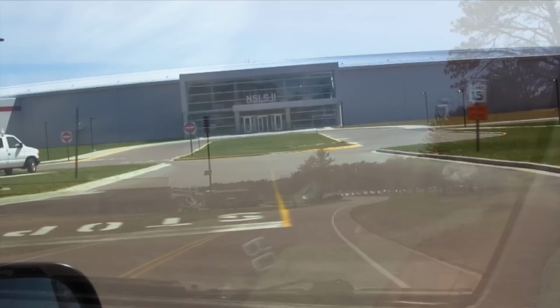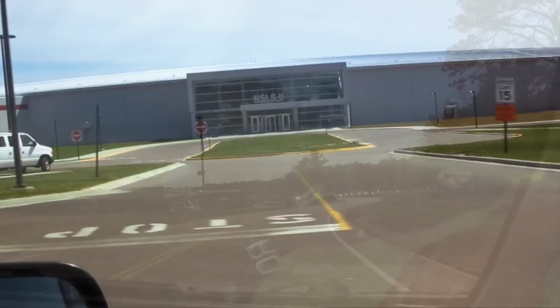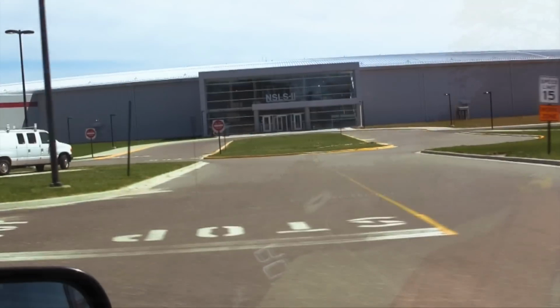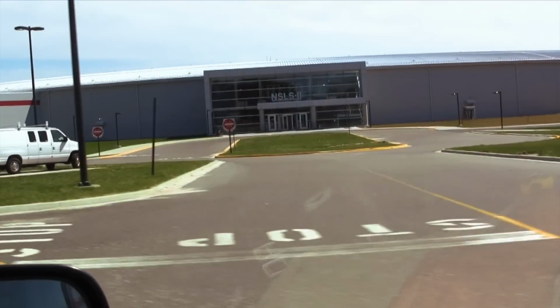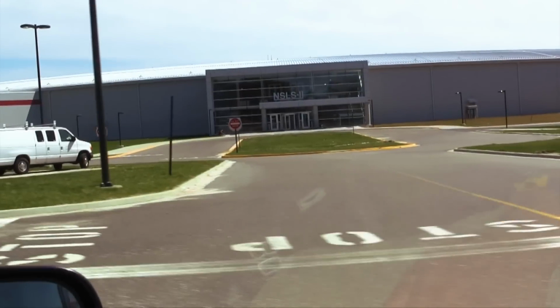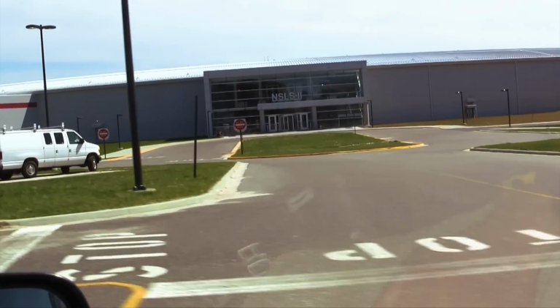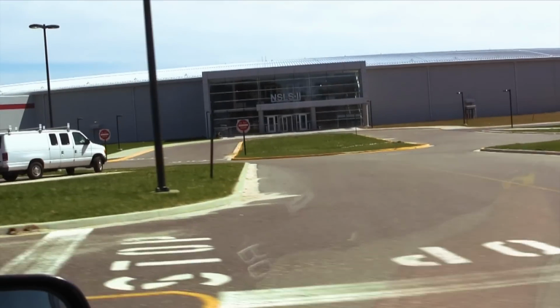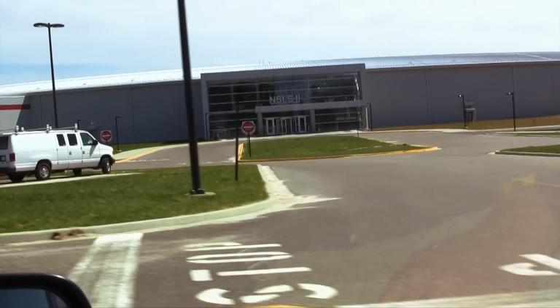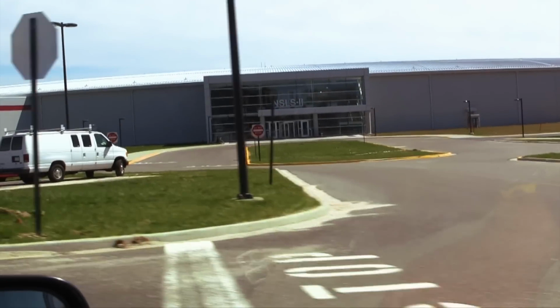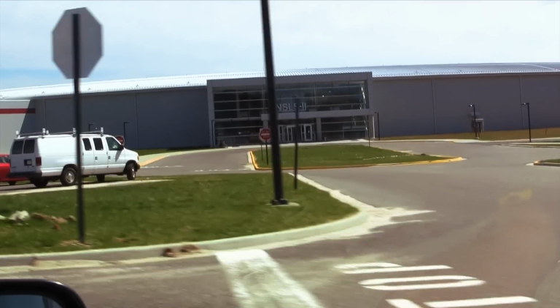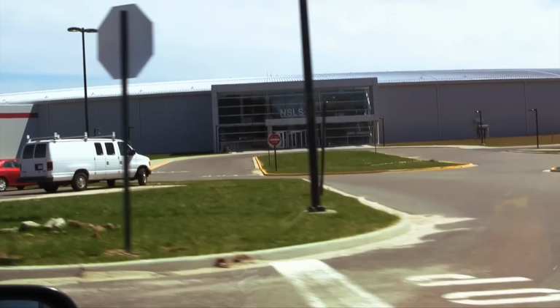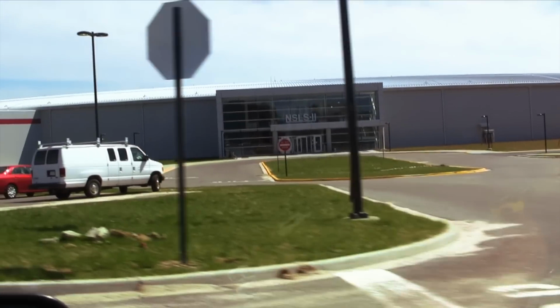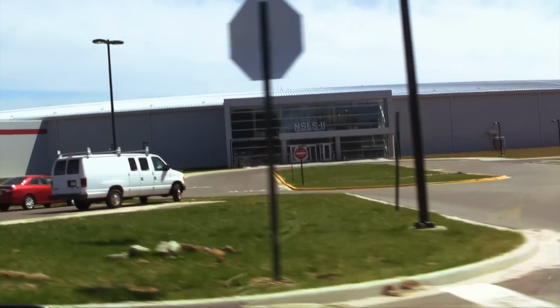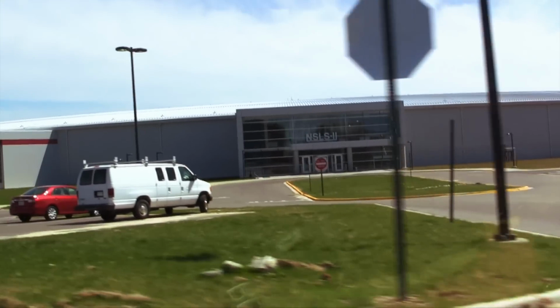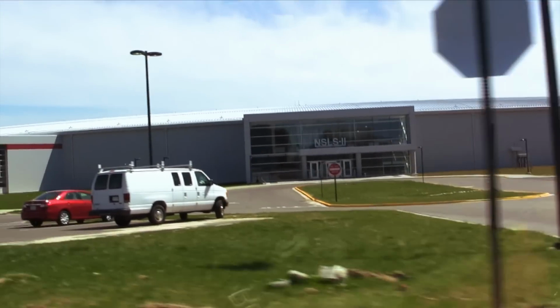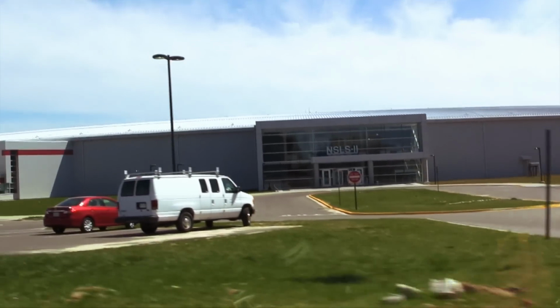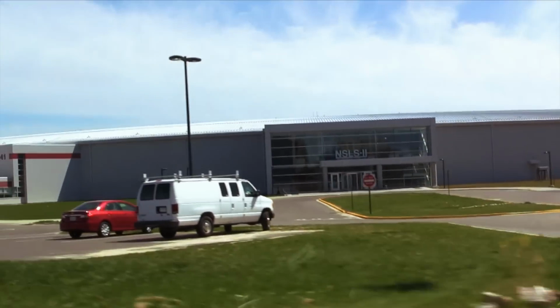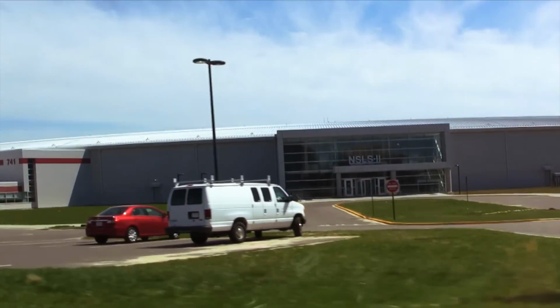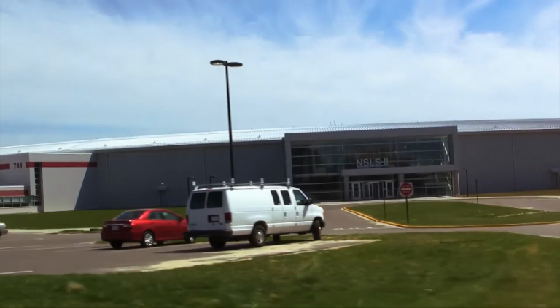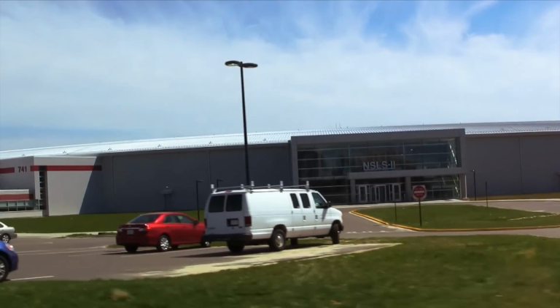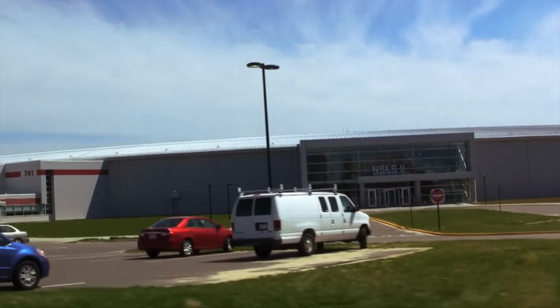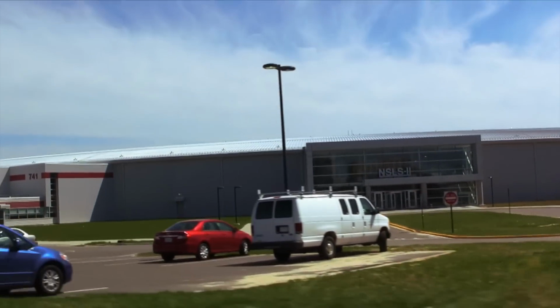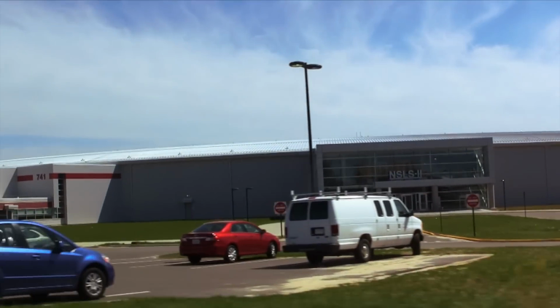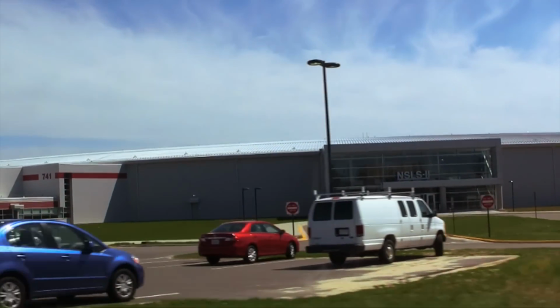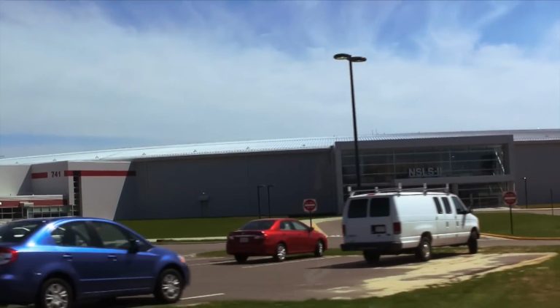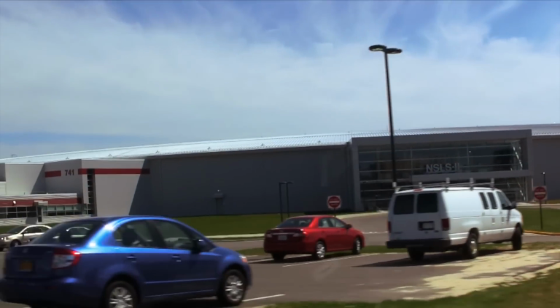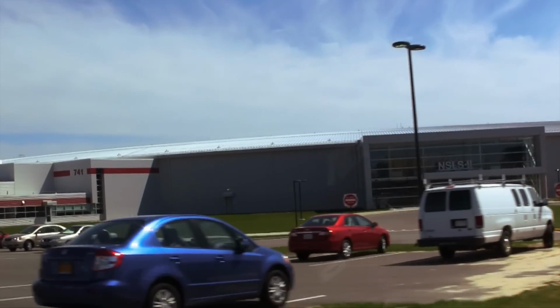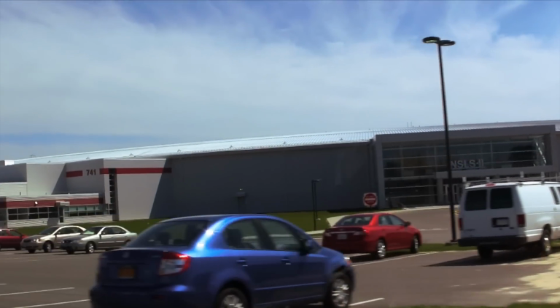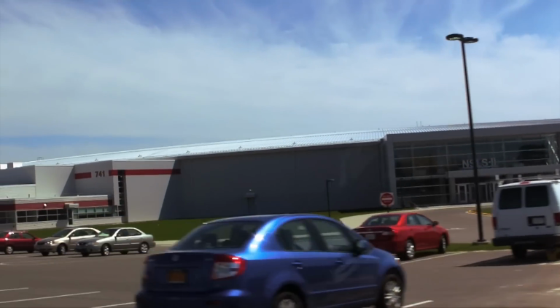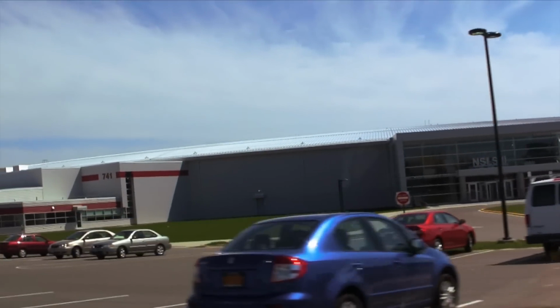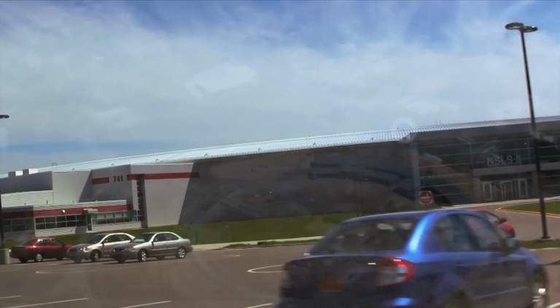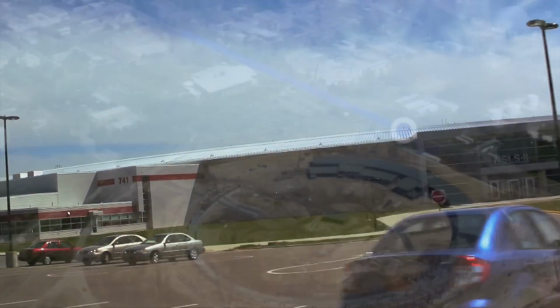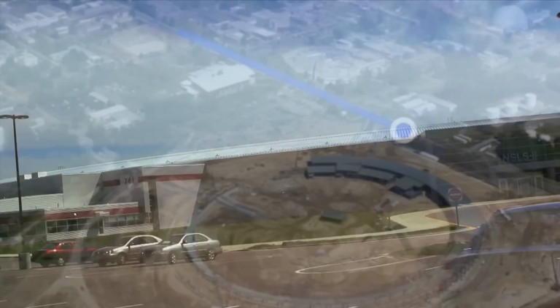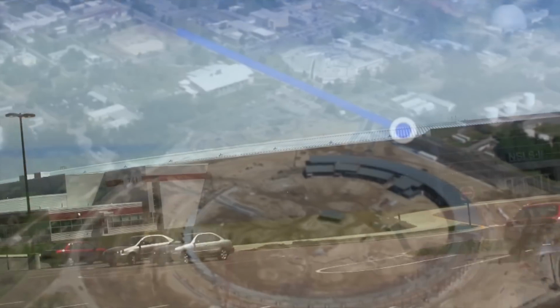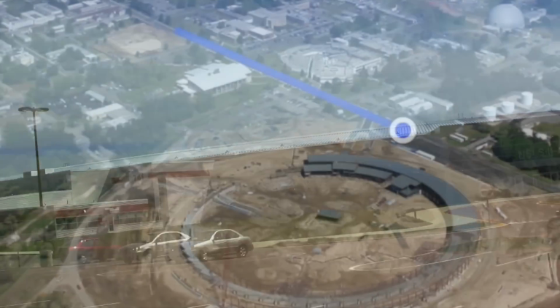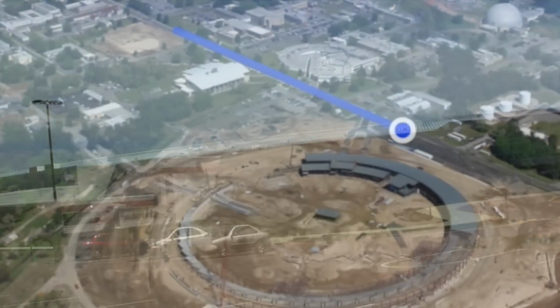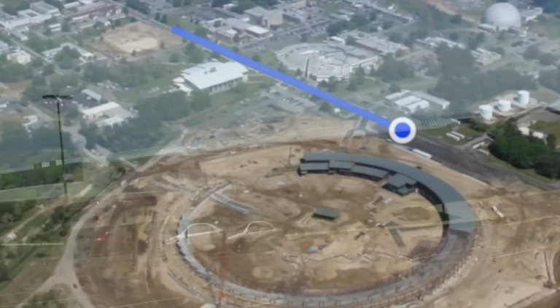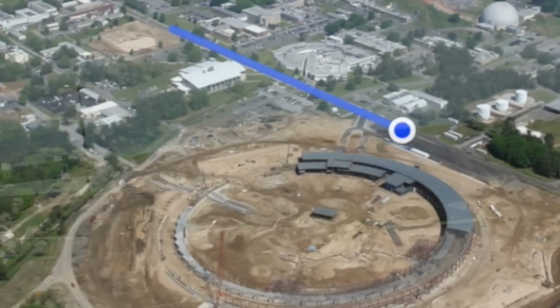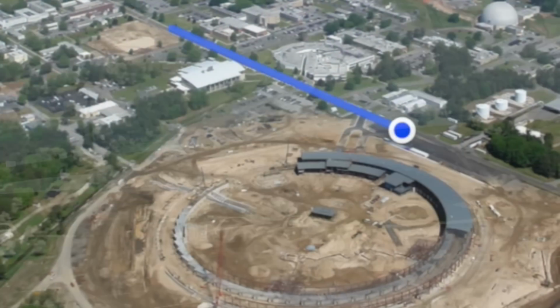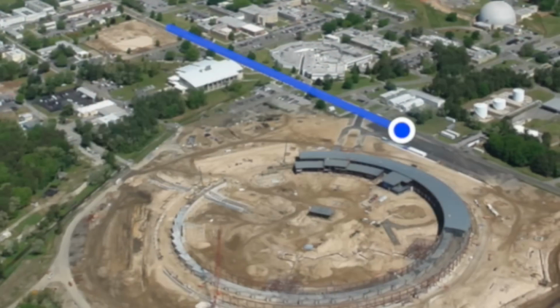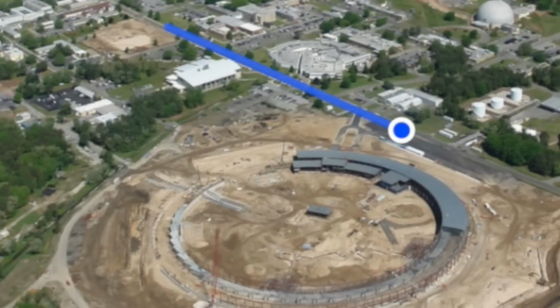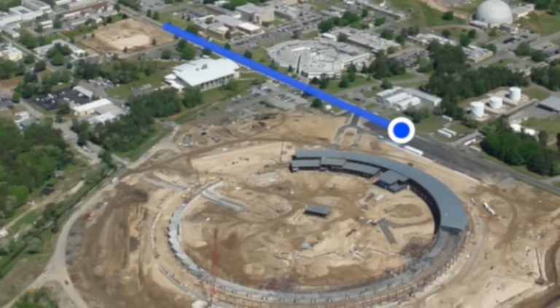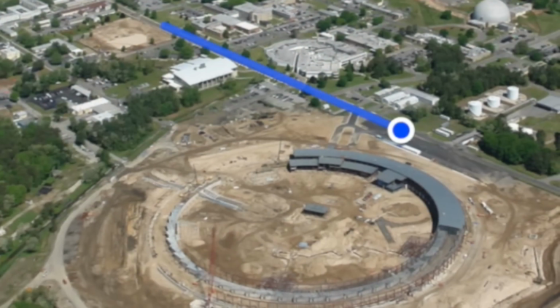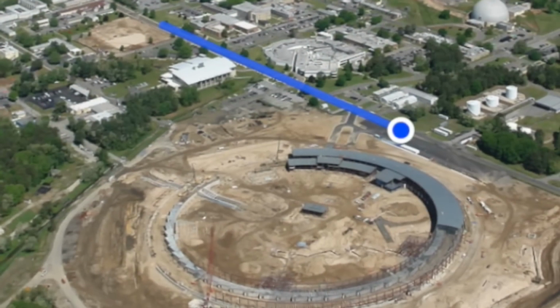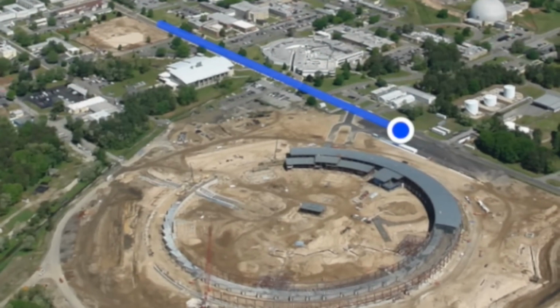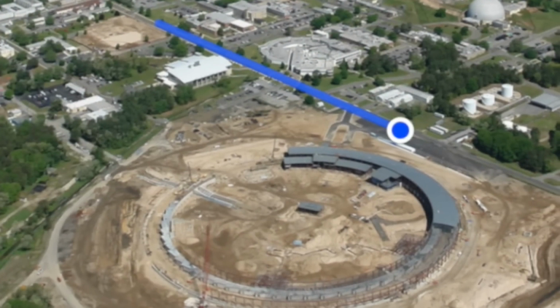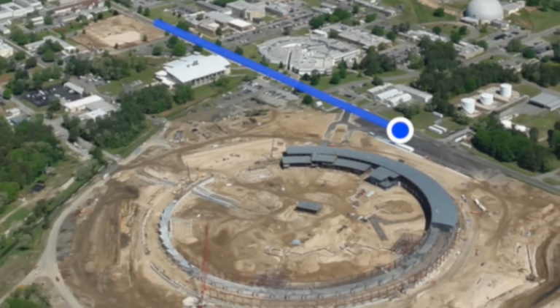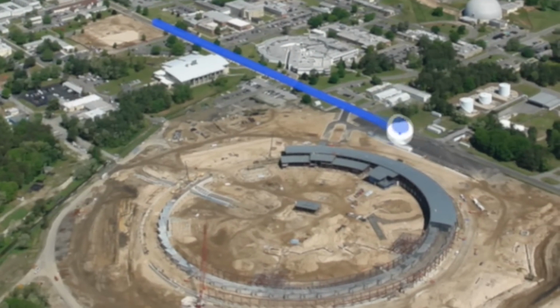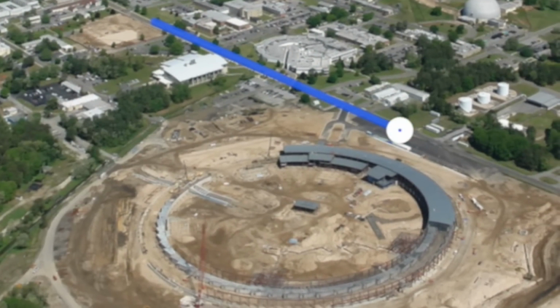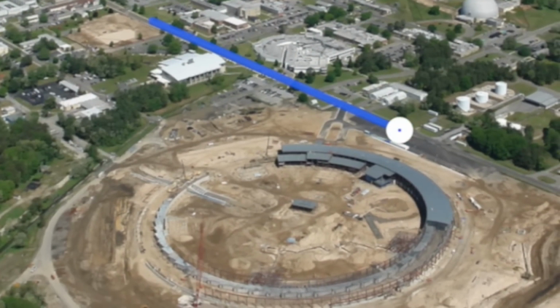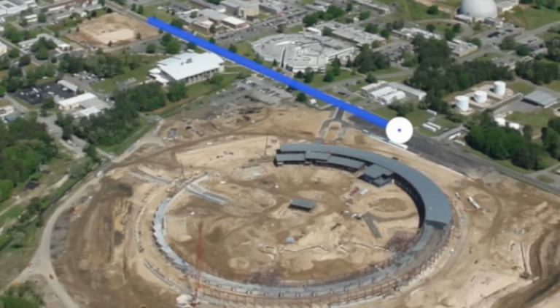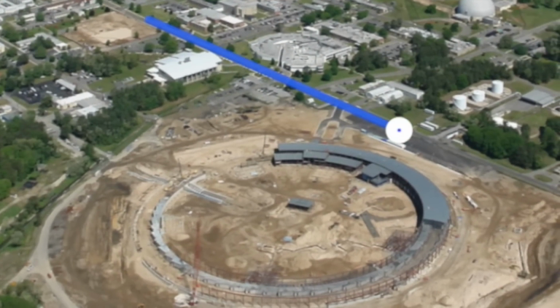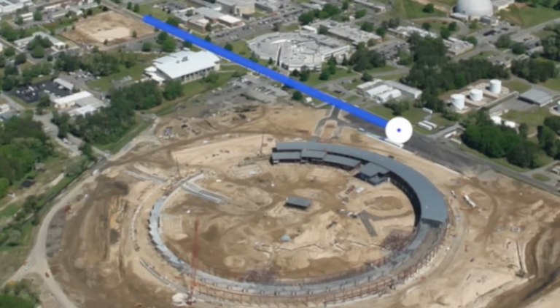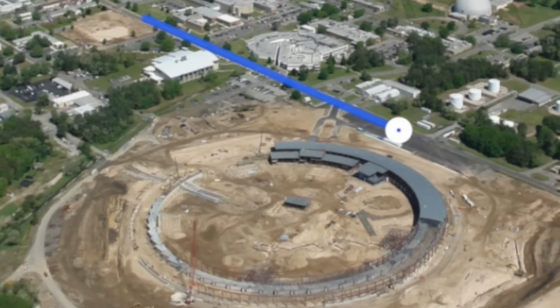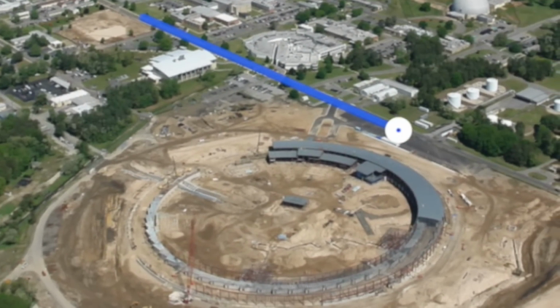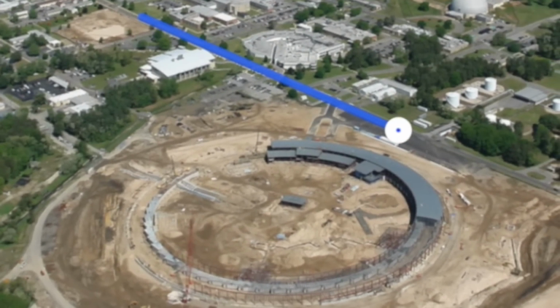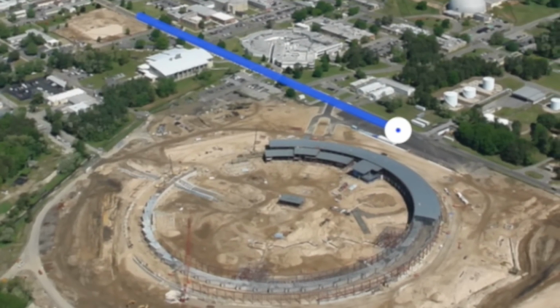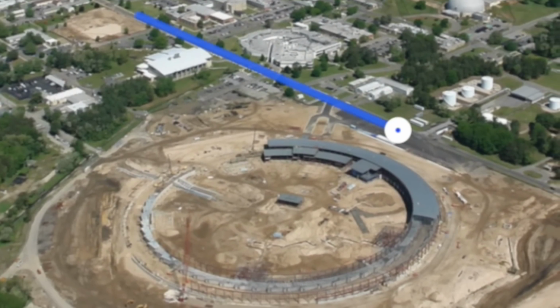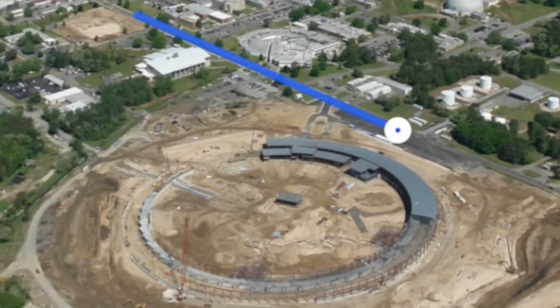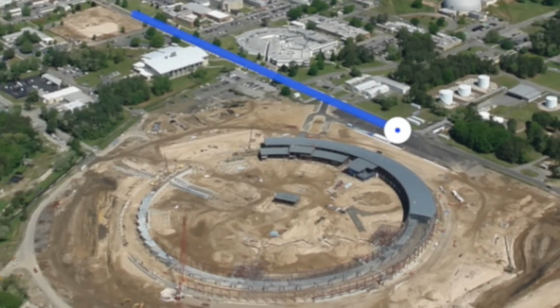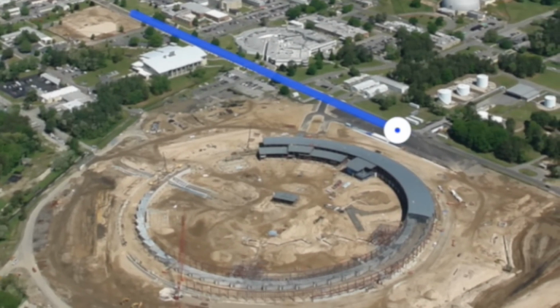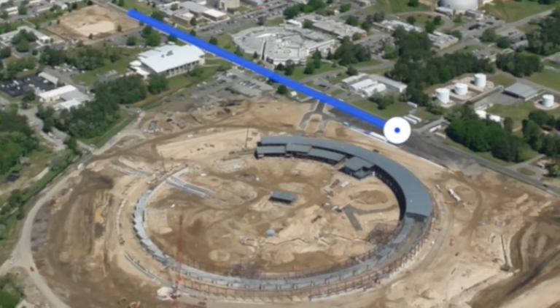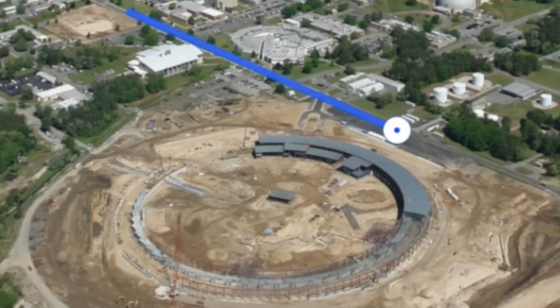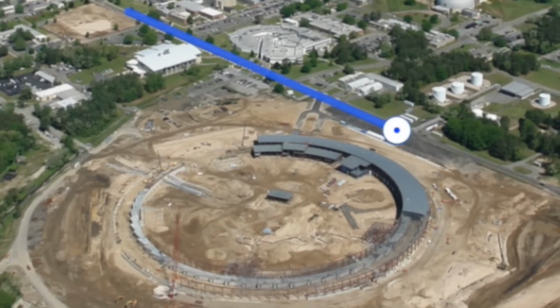That's the new synchrotron that we're building. Wow. Yeah, we'll go in there a little bit later. Okay.